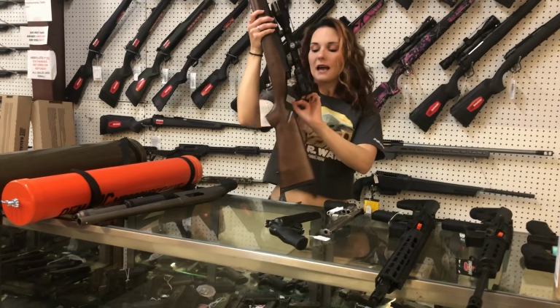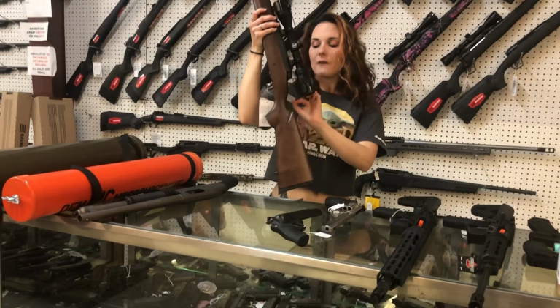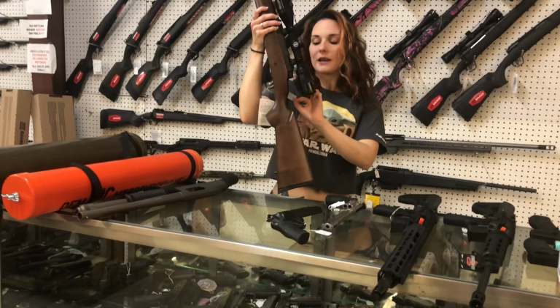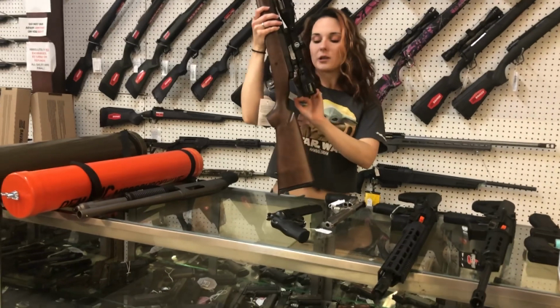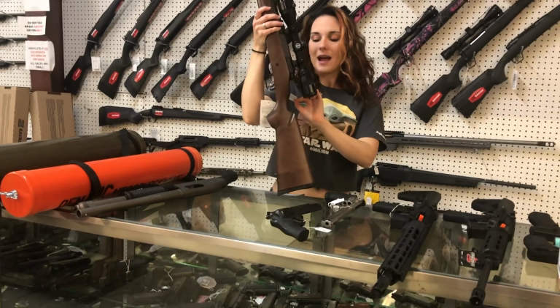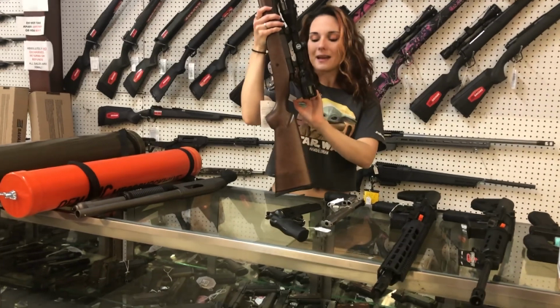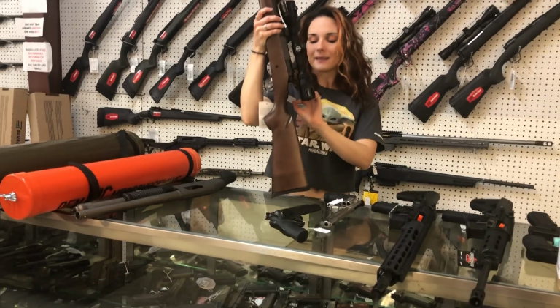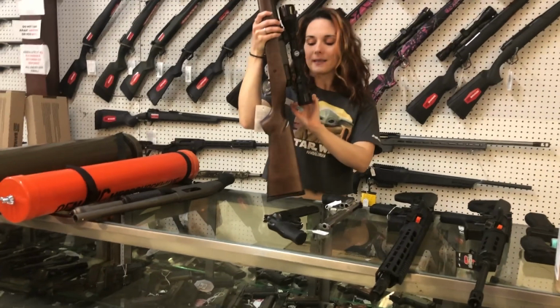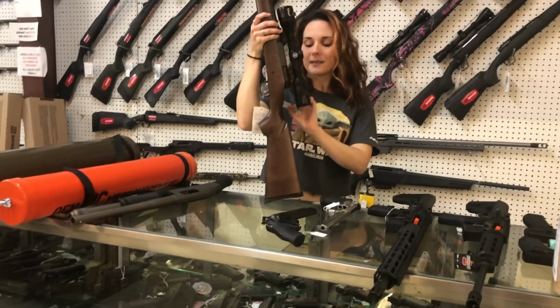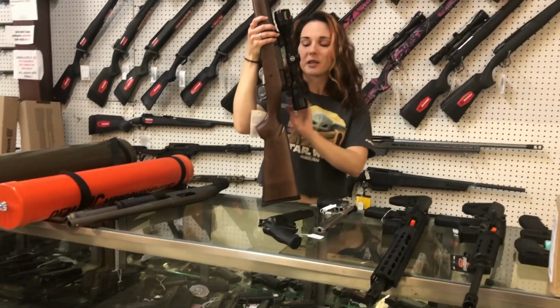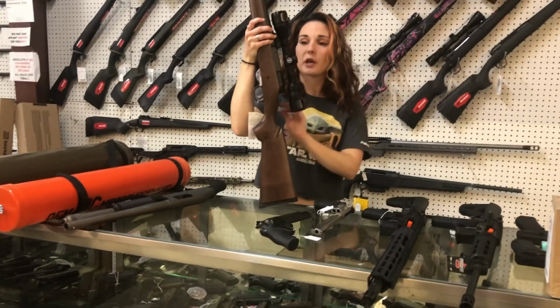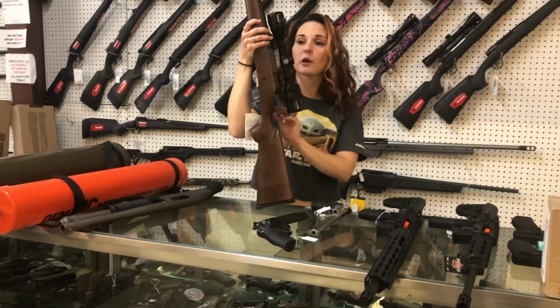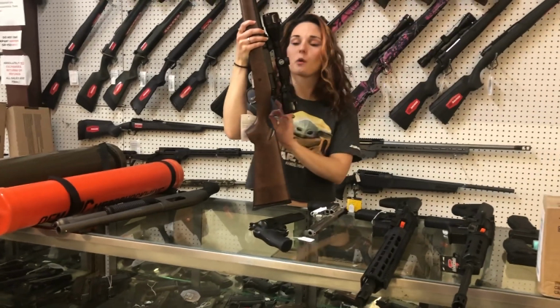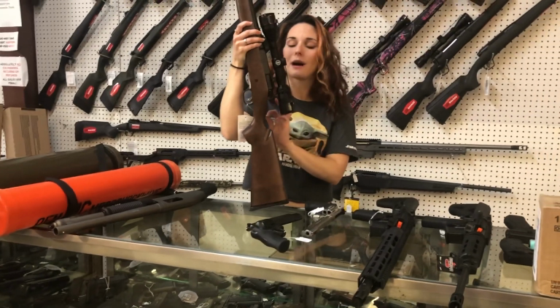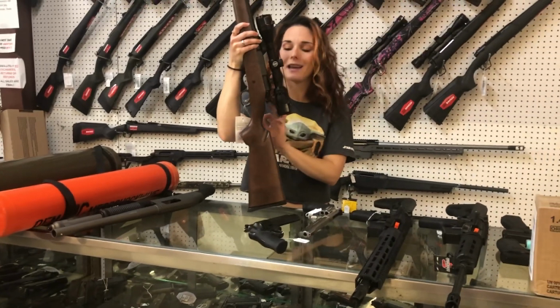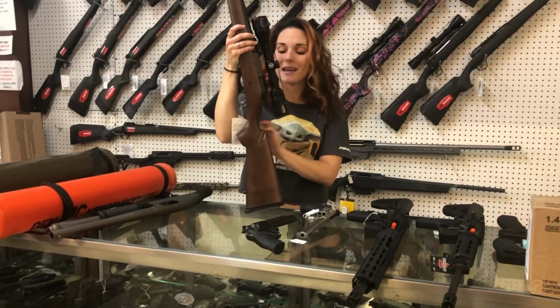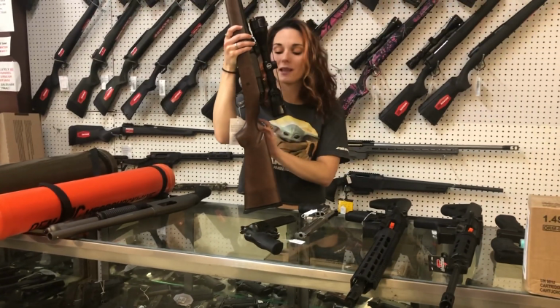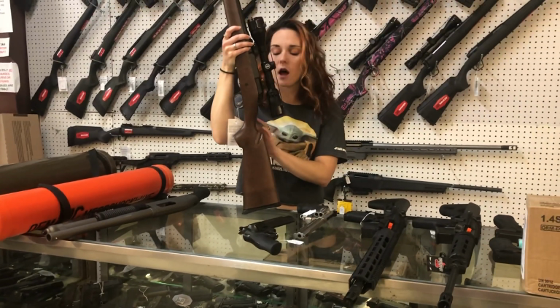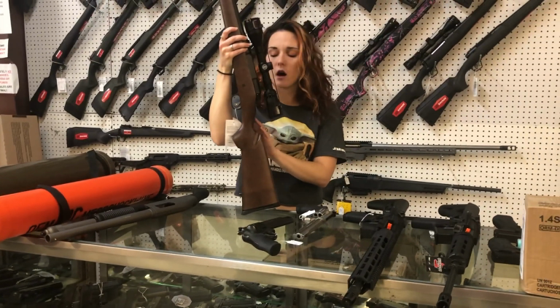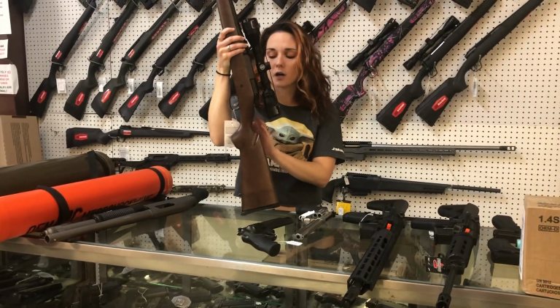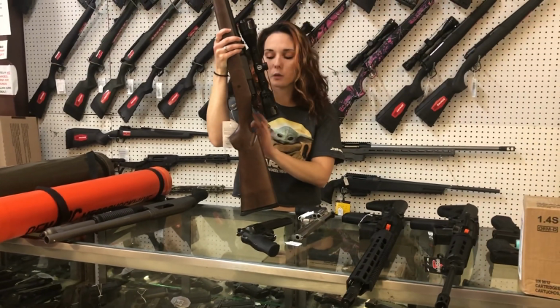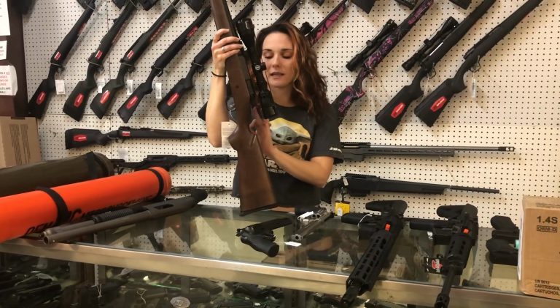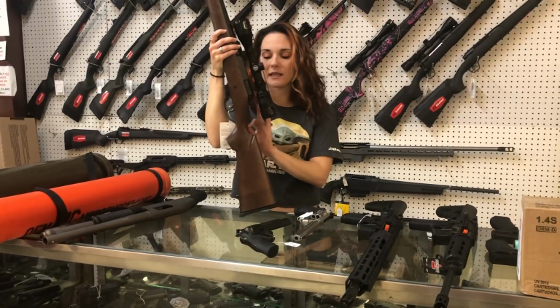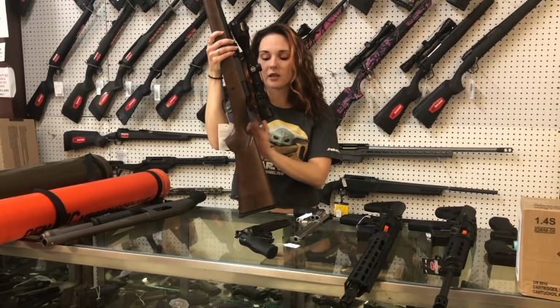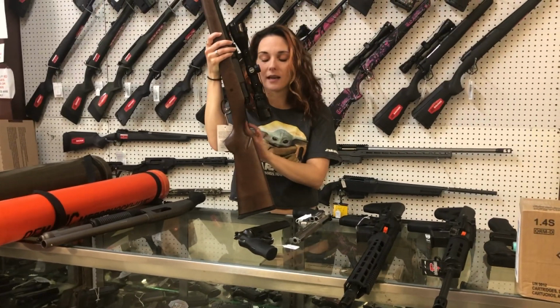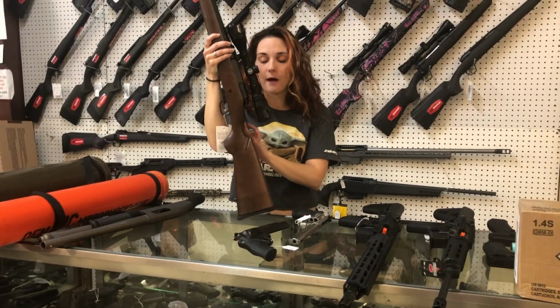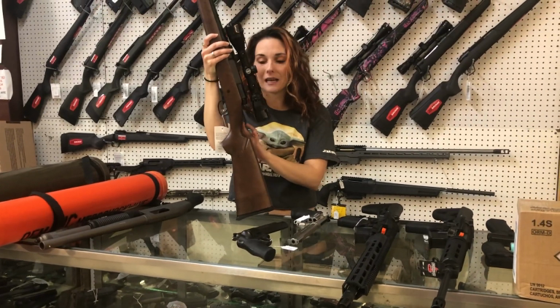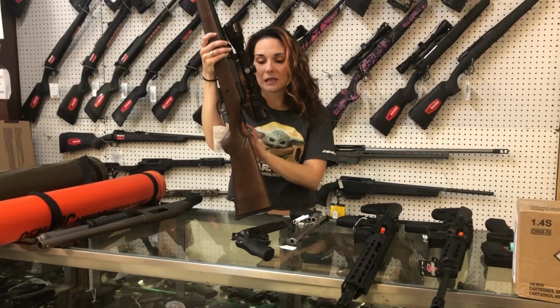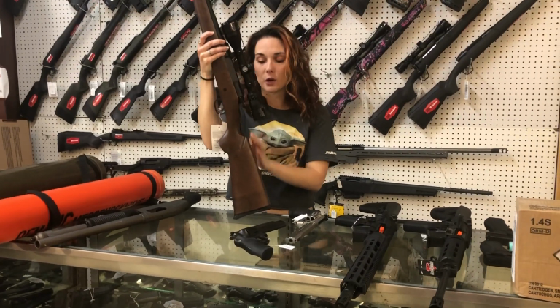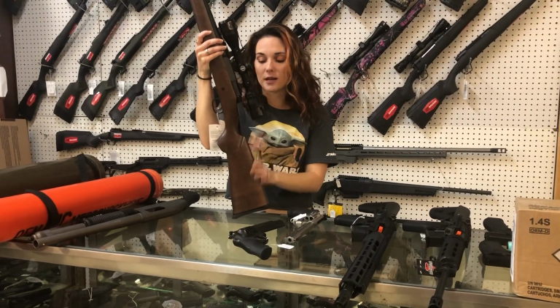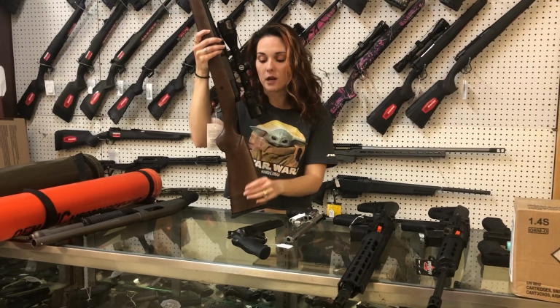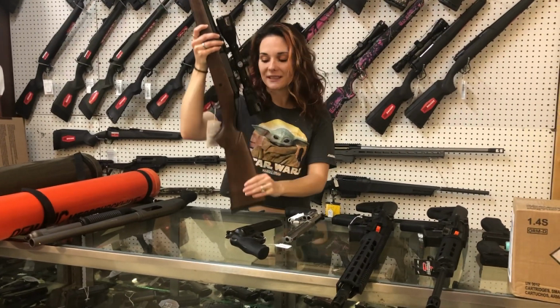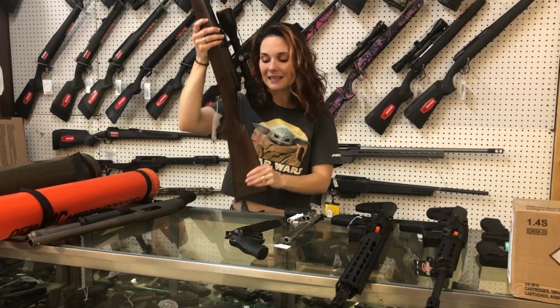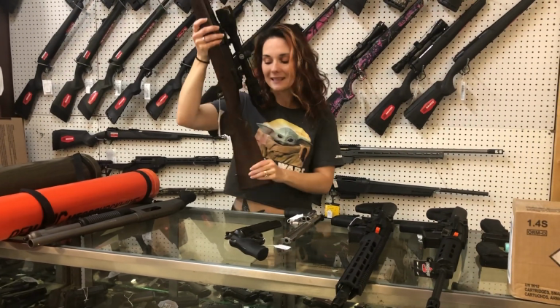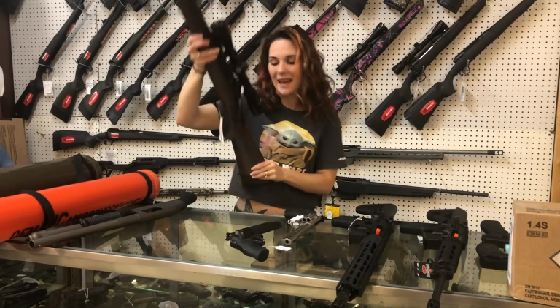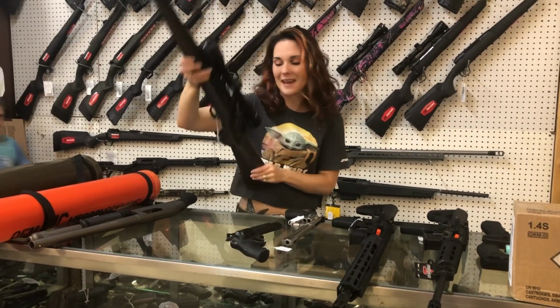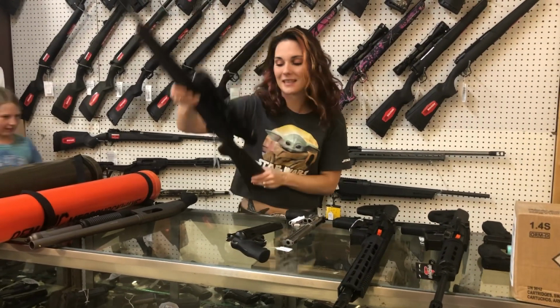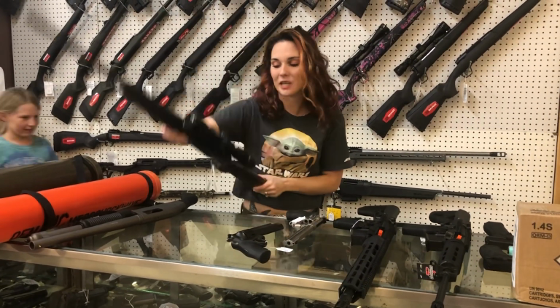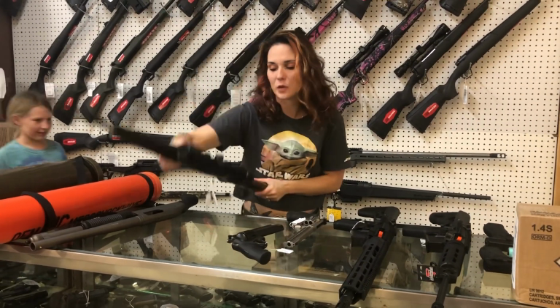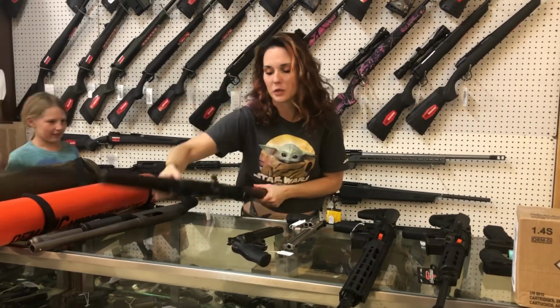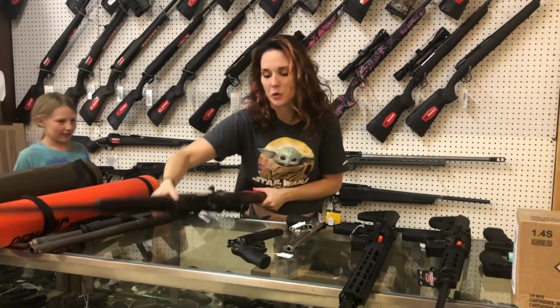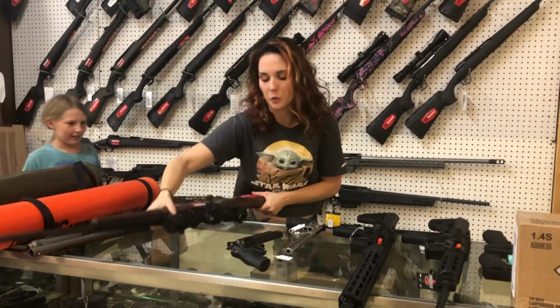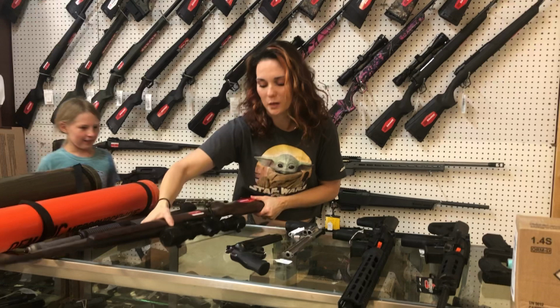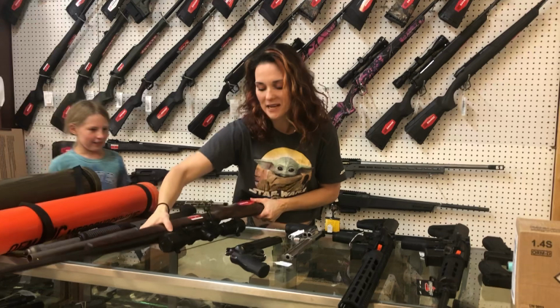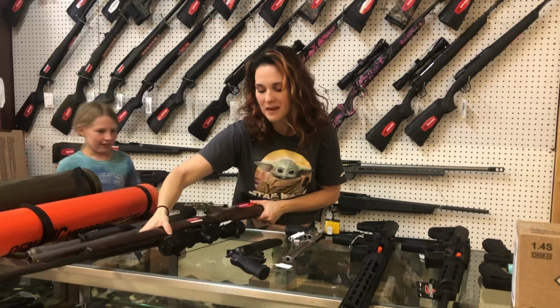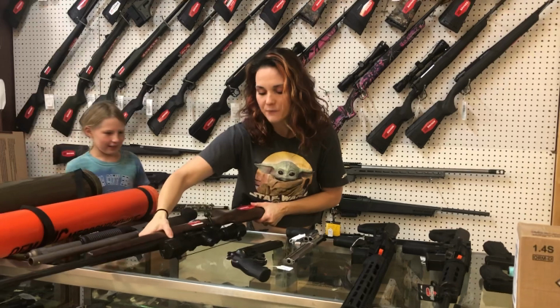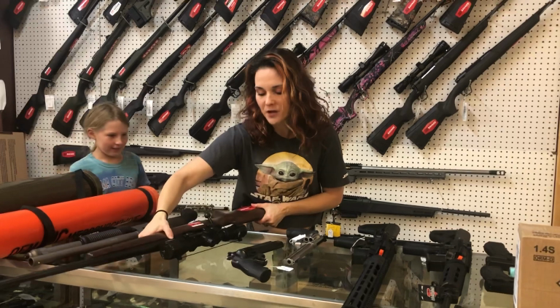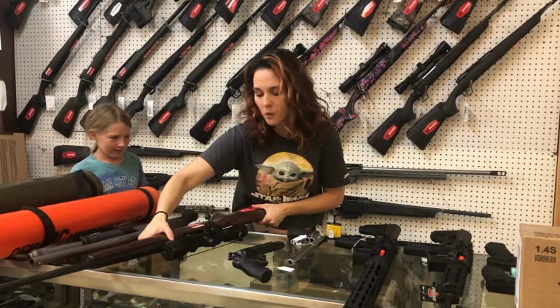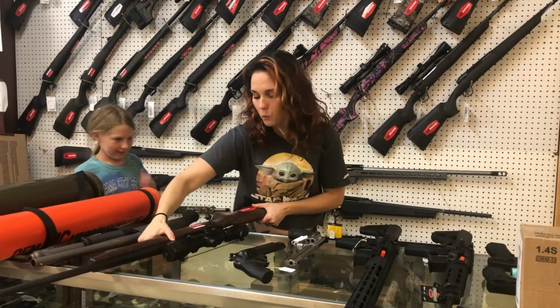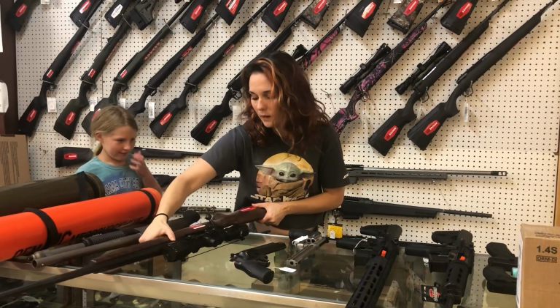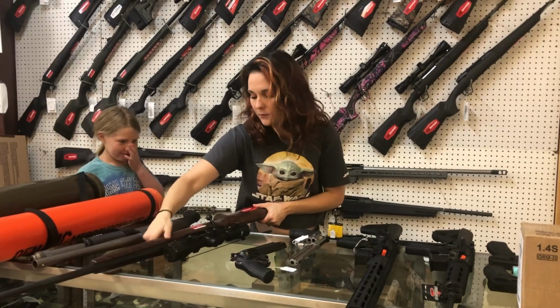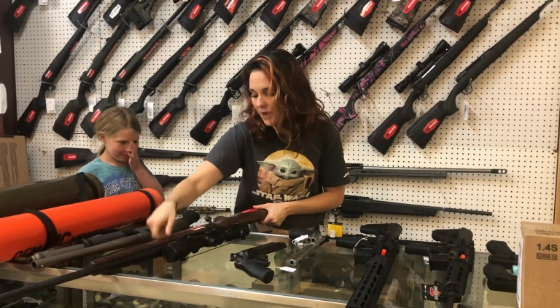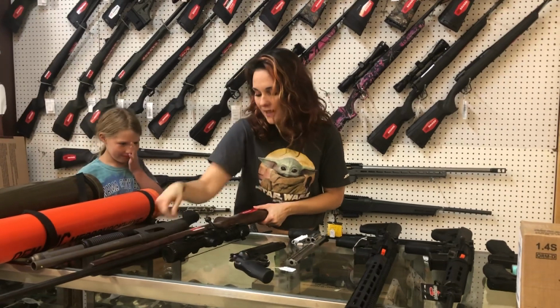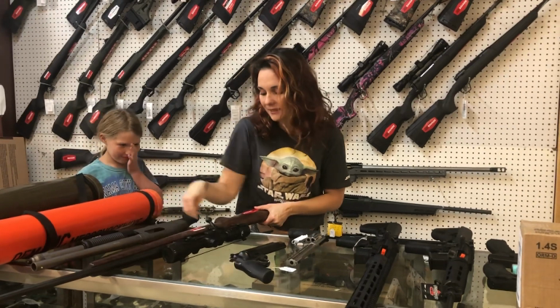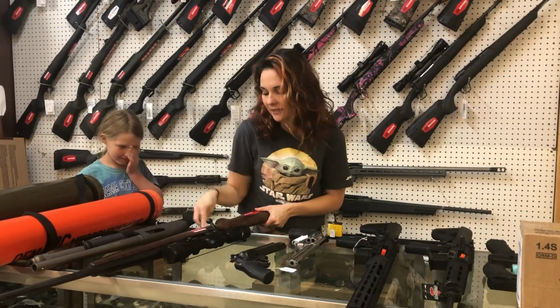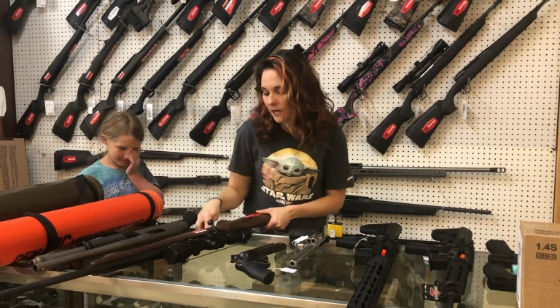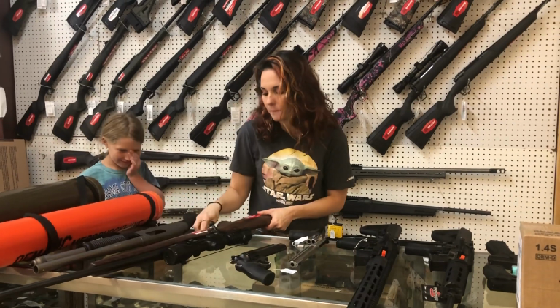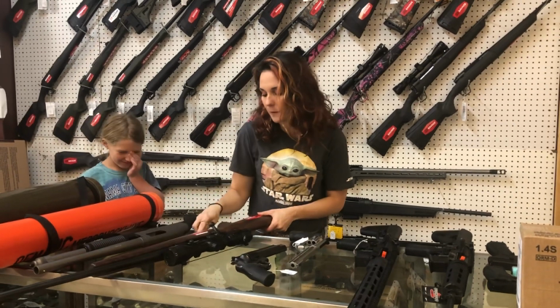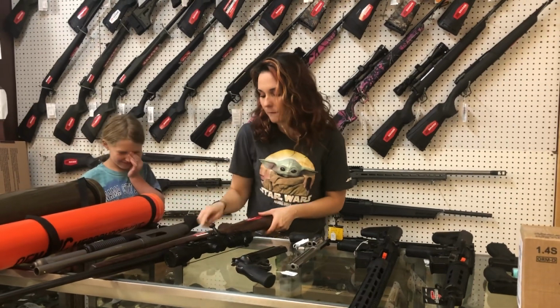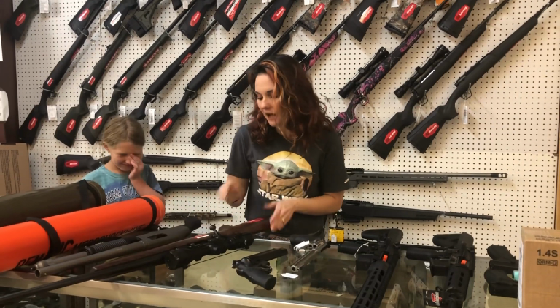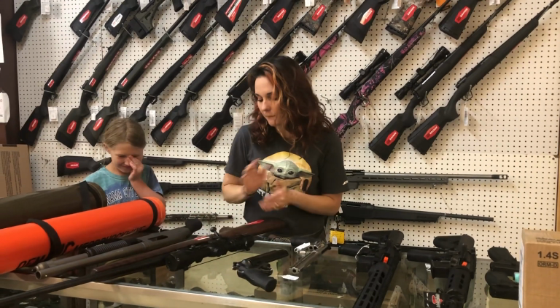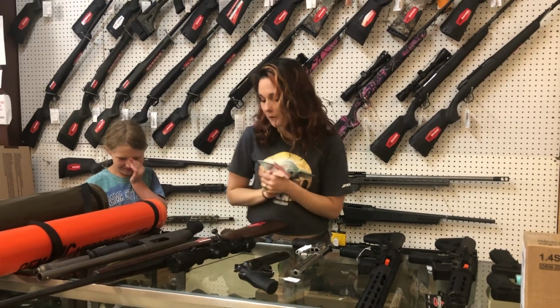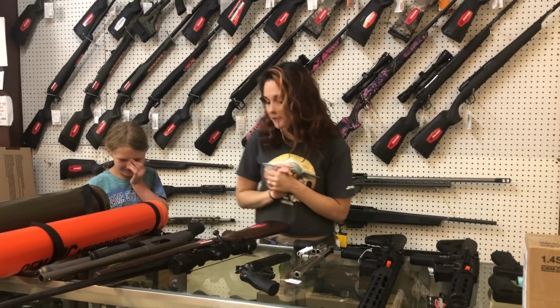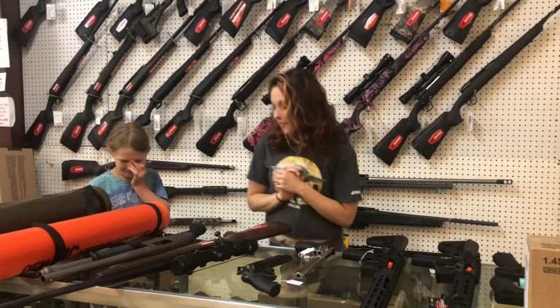Savage Axis II in the Hardwood Edition — I've got 30-06 and 223 with that scope for 515.